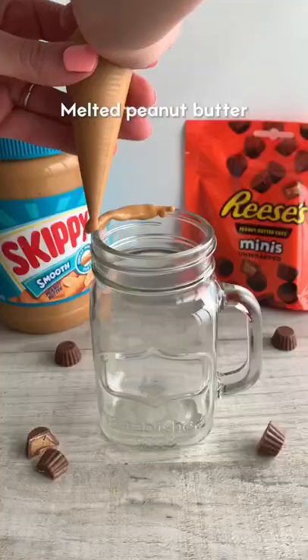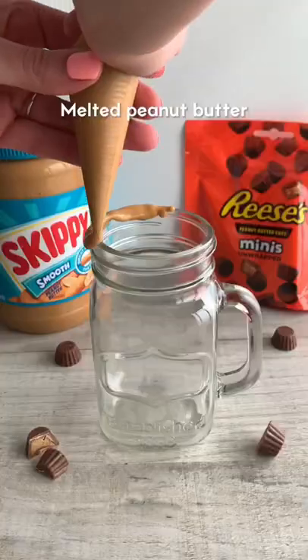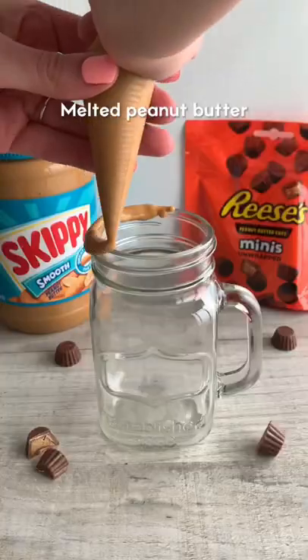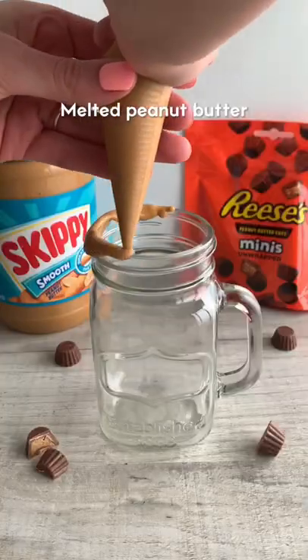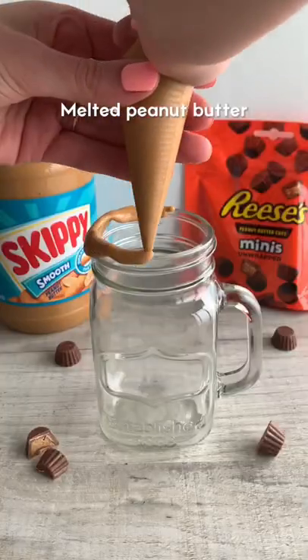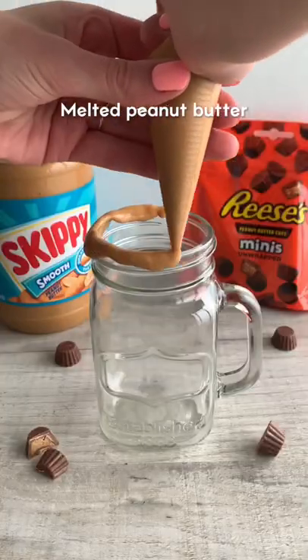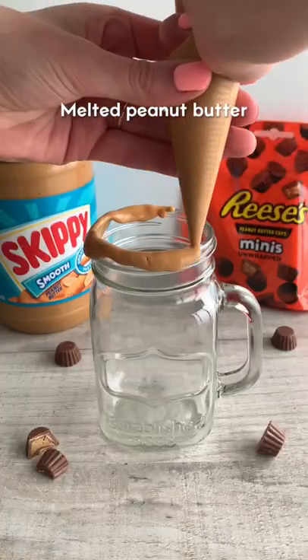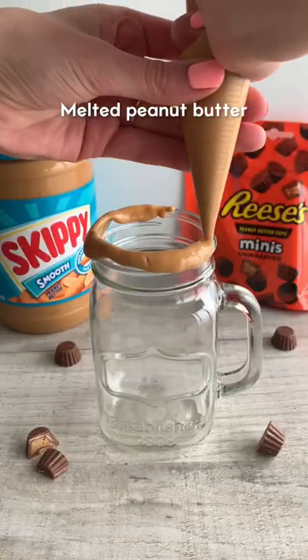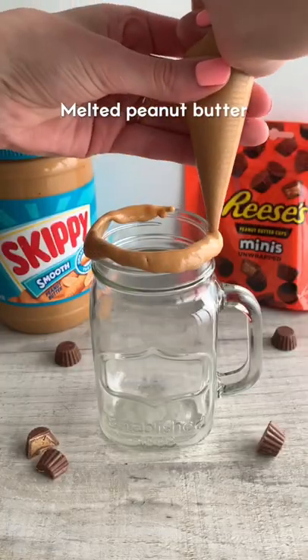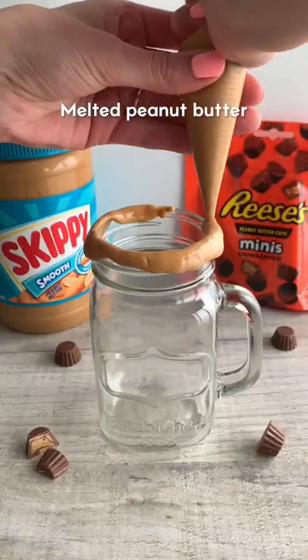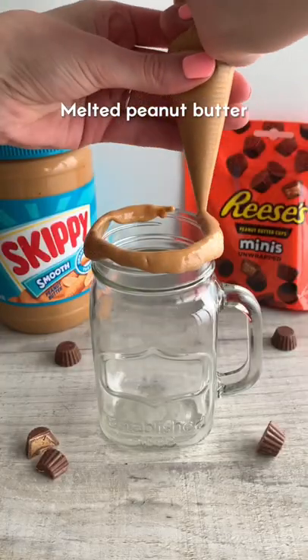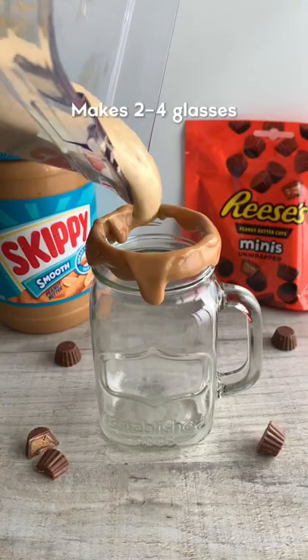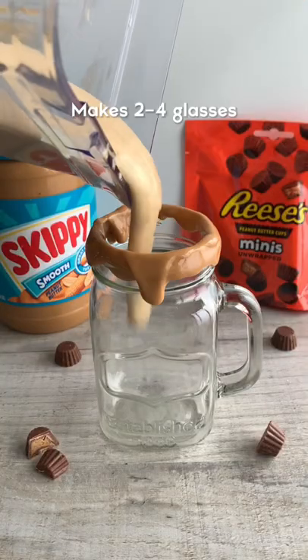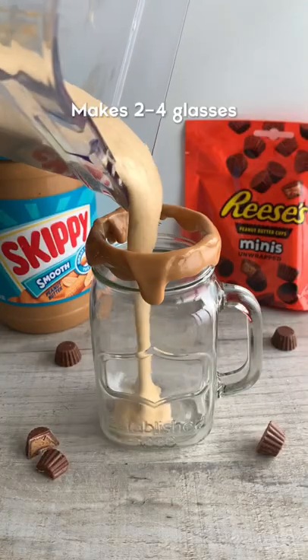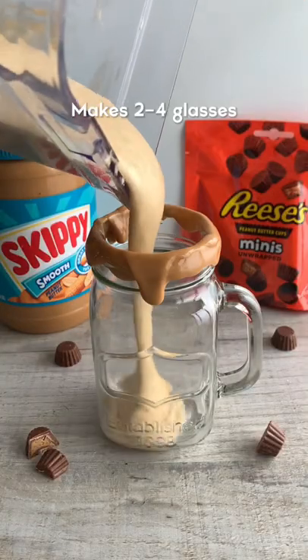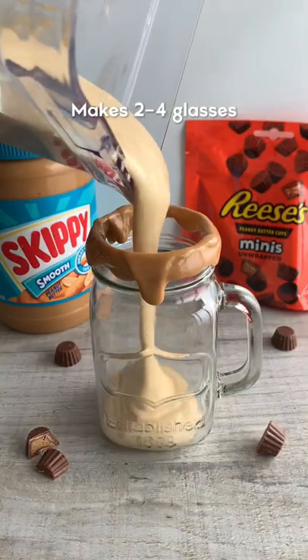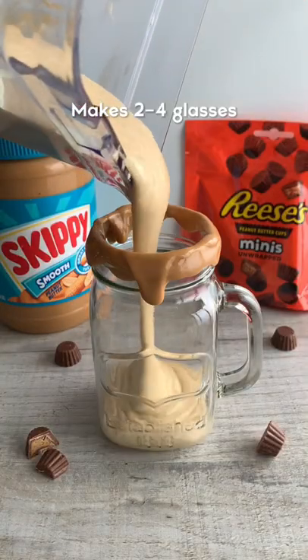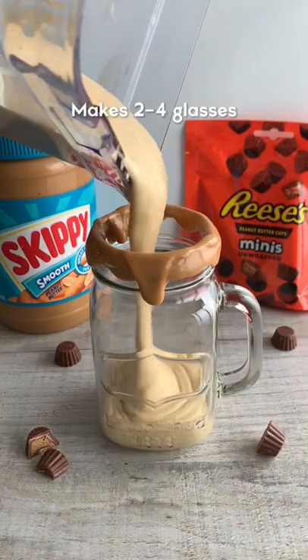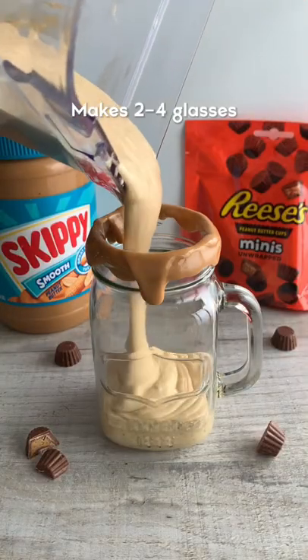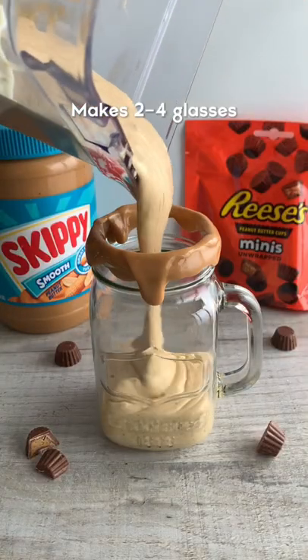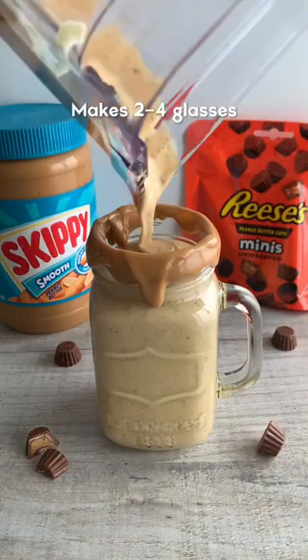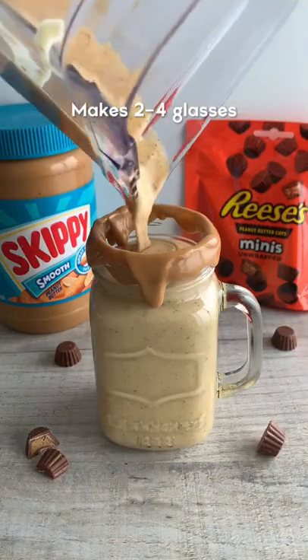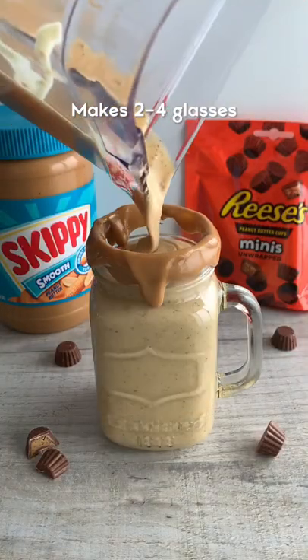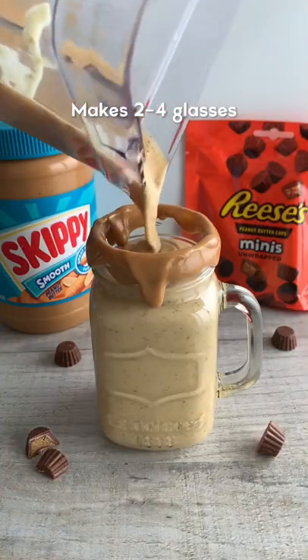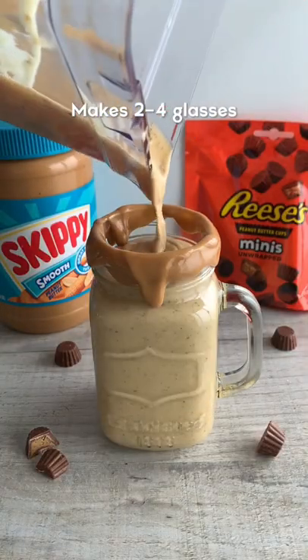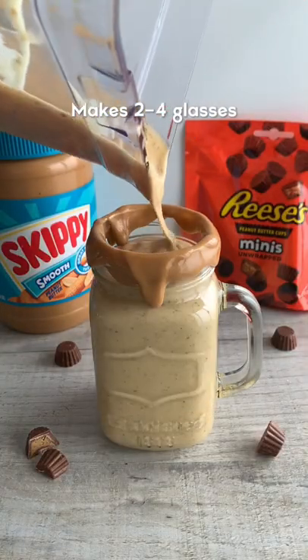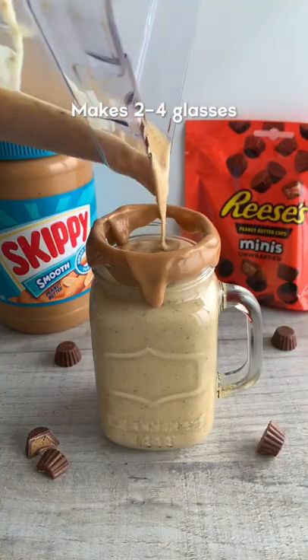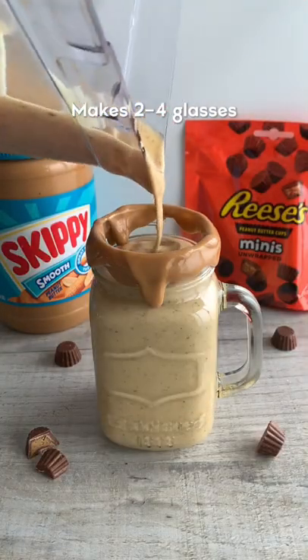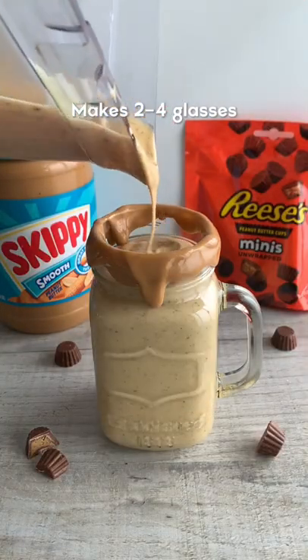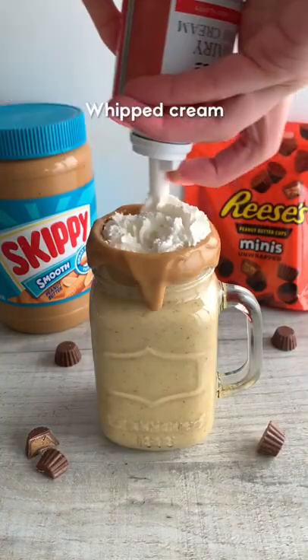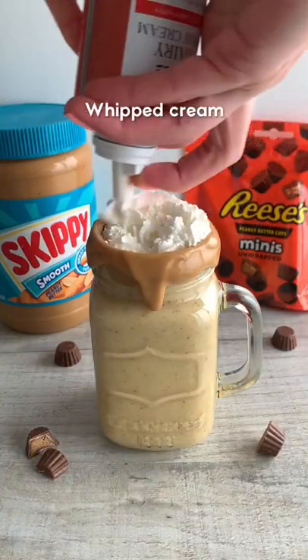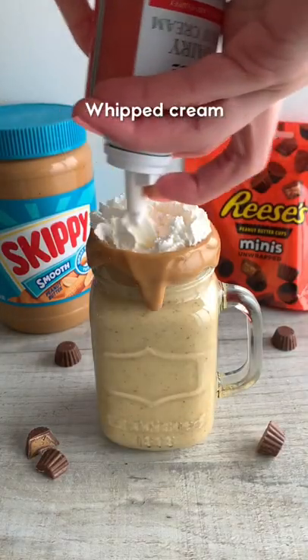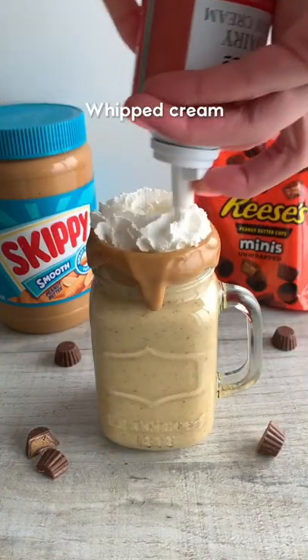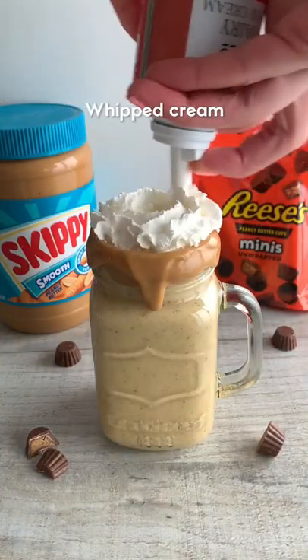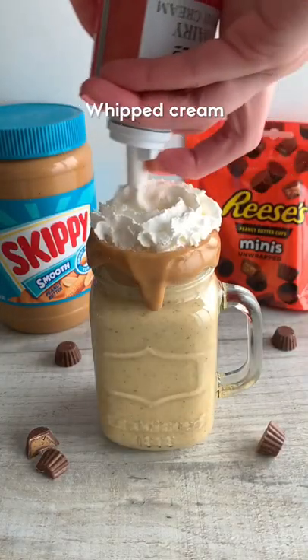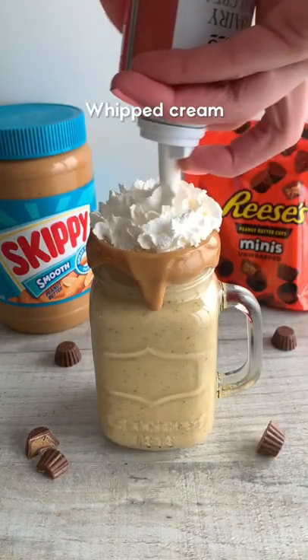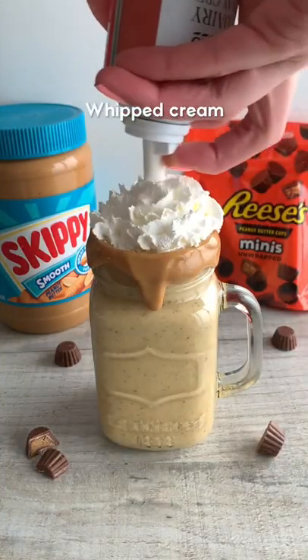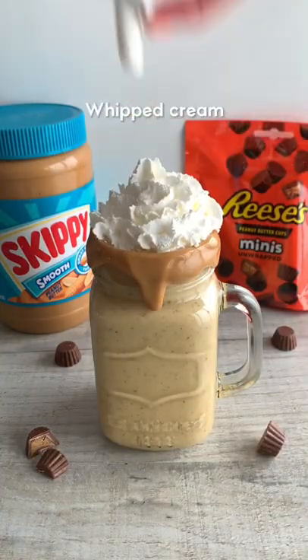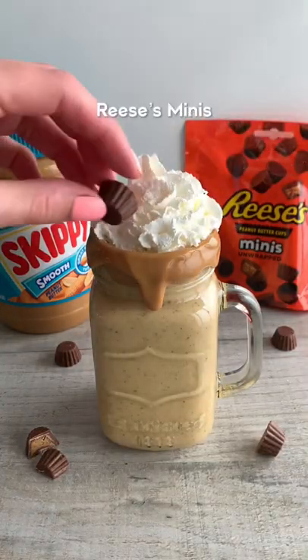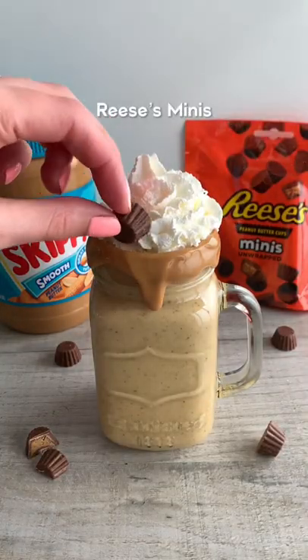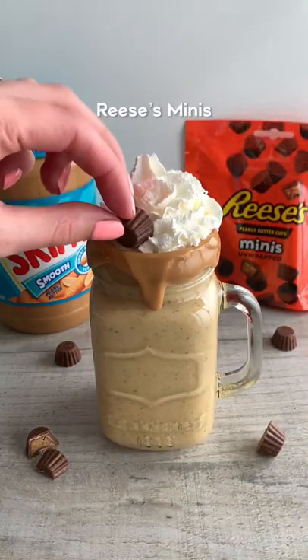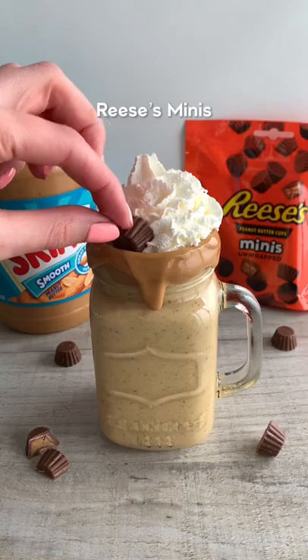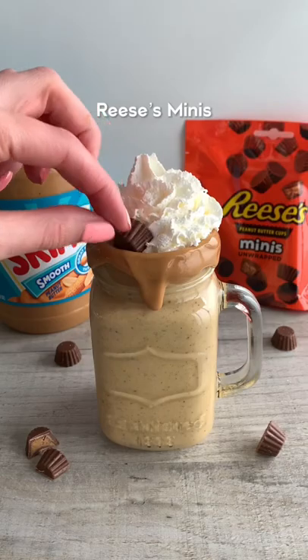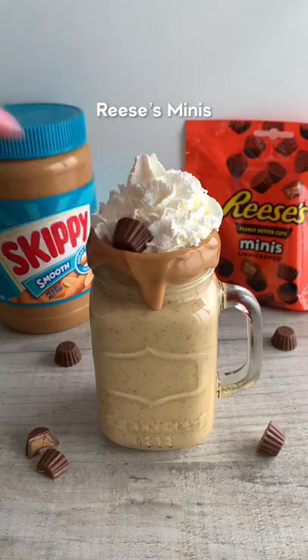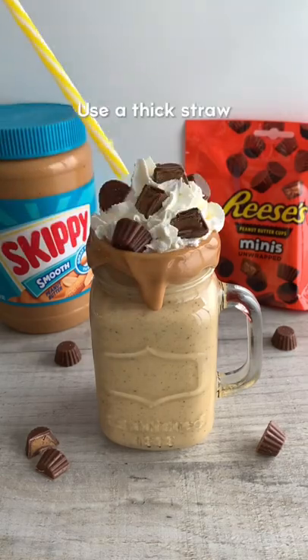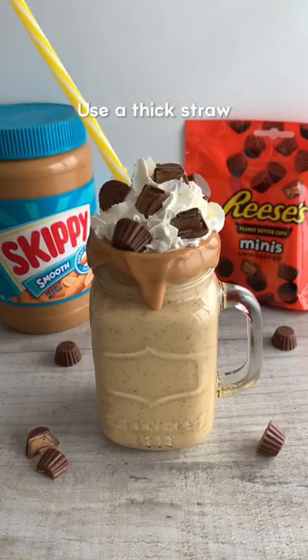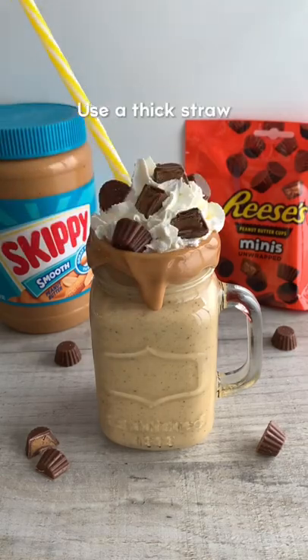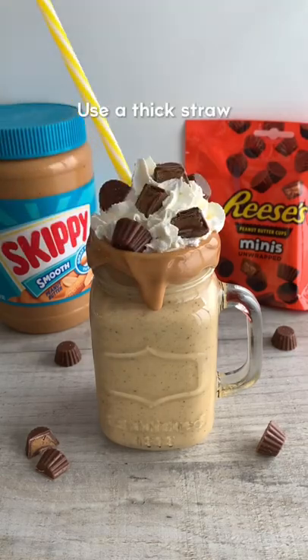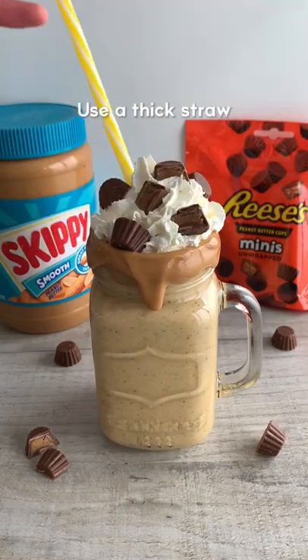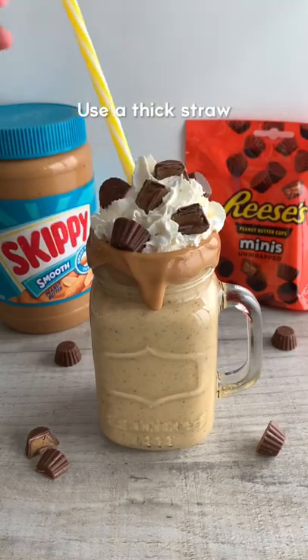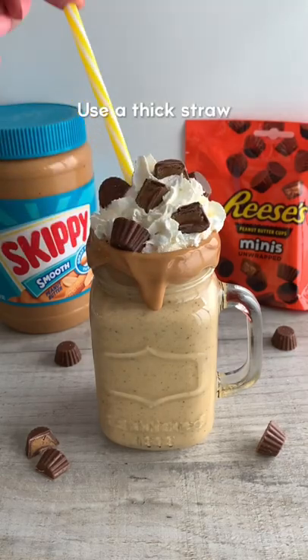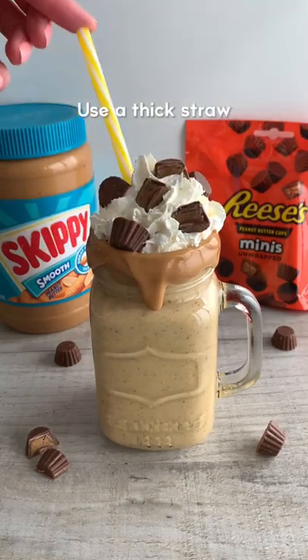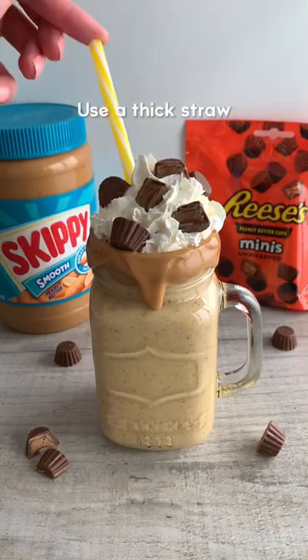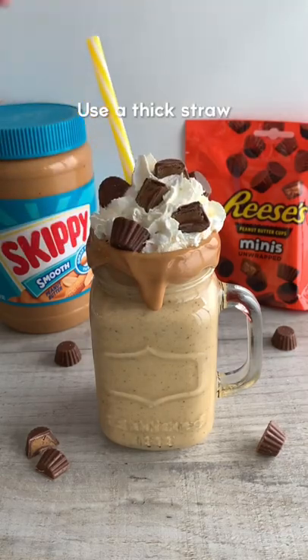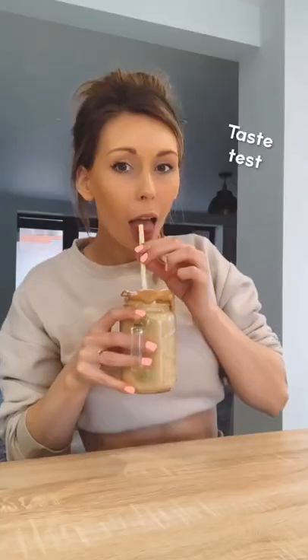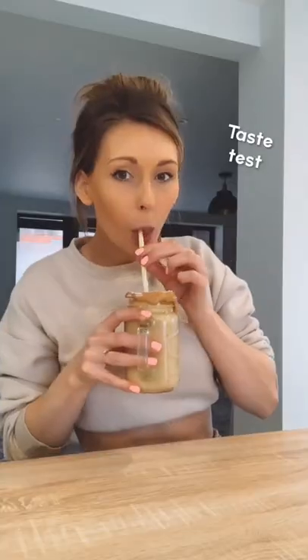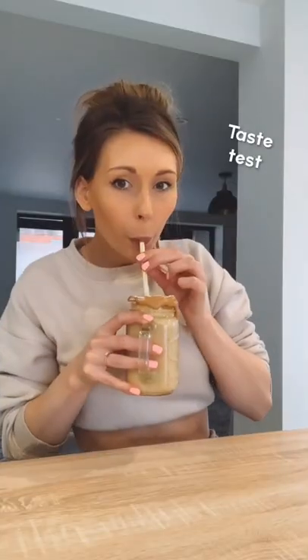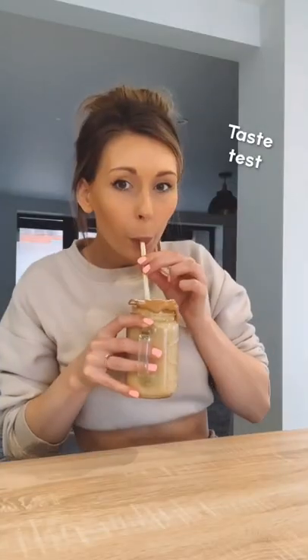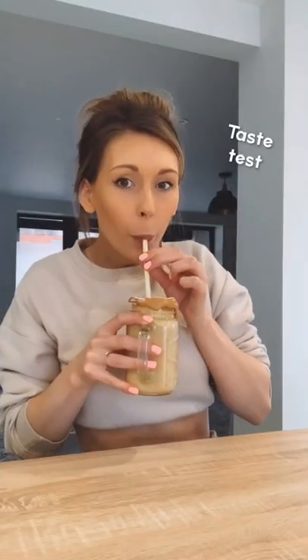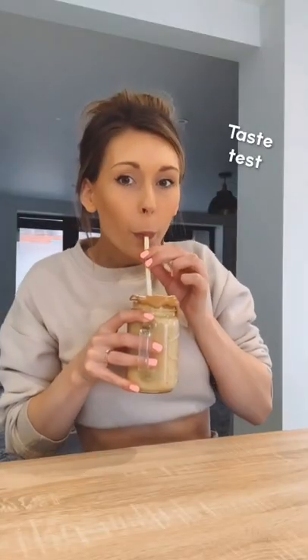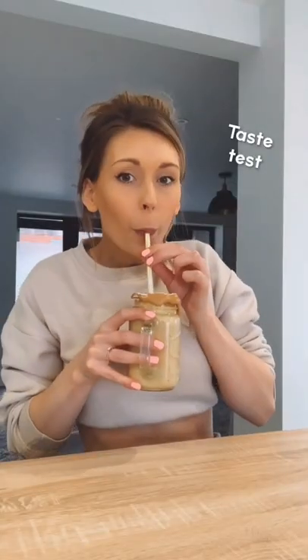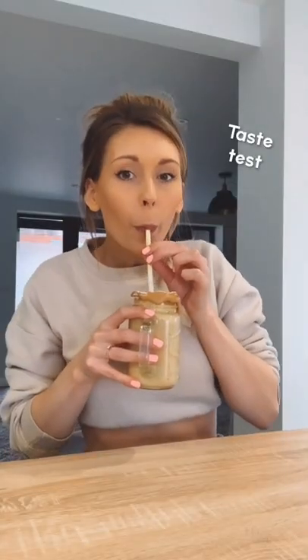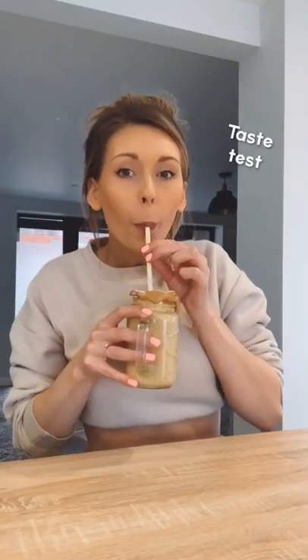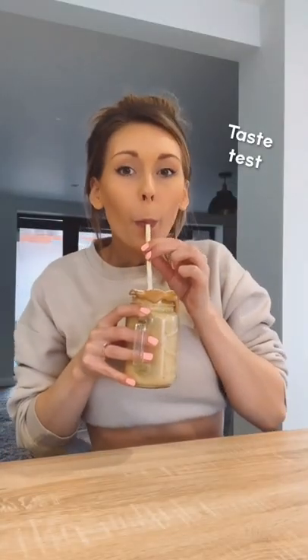Drizzle melted peanut butter around the edge, then pour in your milkshake. Top with whipped cream and Reese's minis if you wish, then make sure you use a thick straw to drink it.